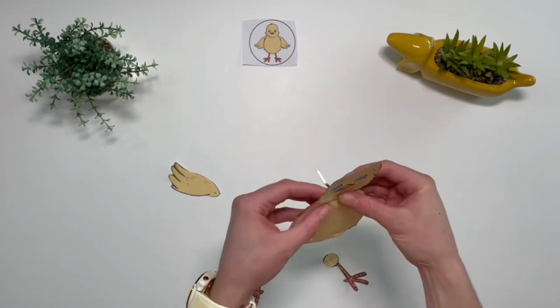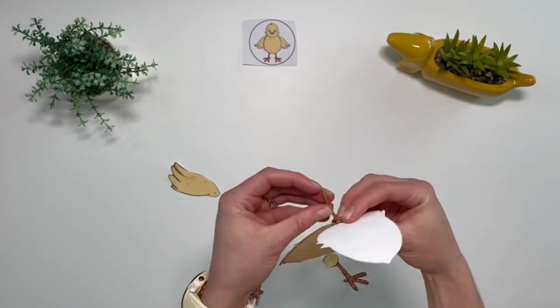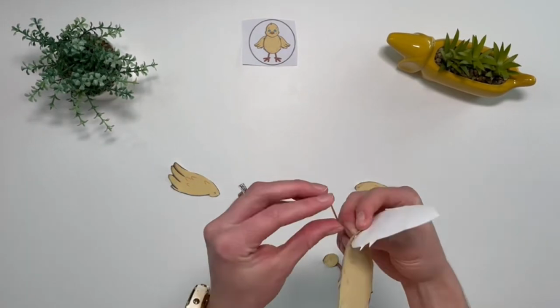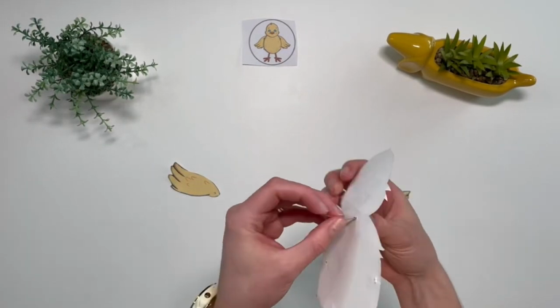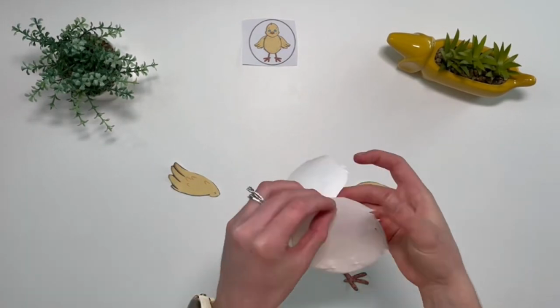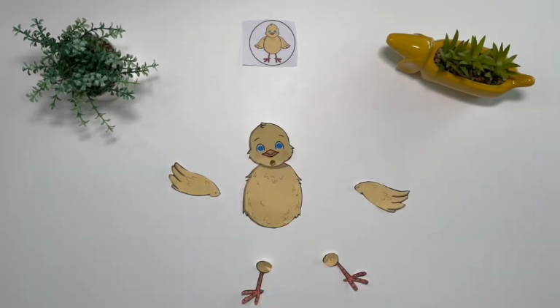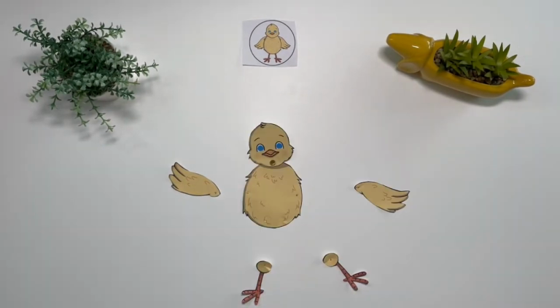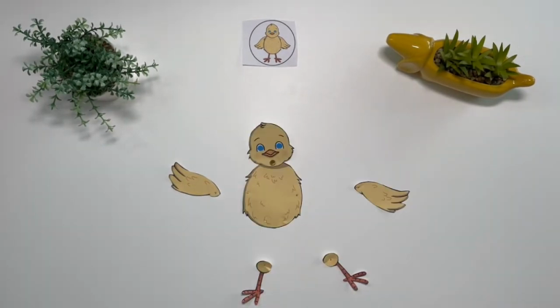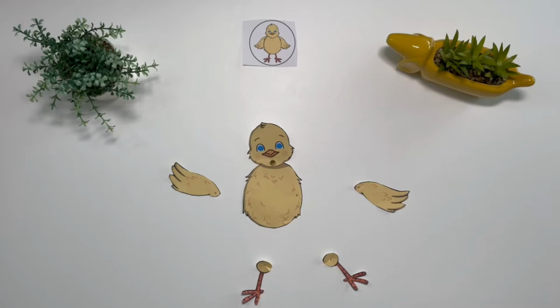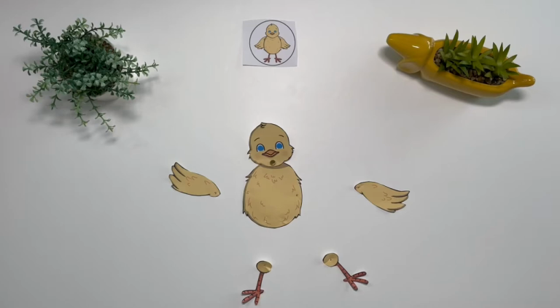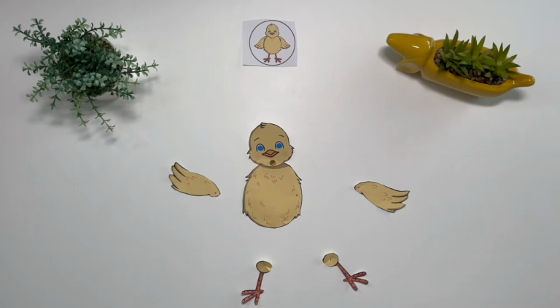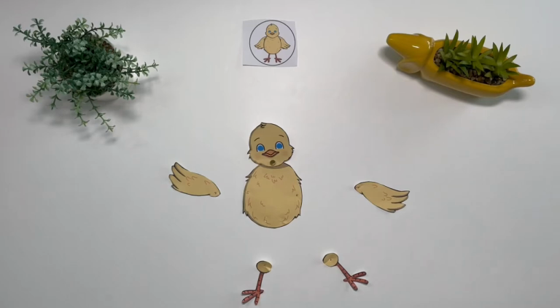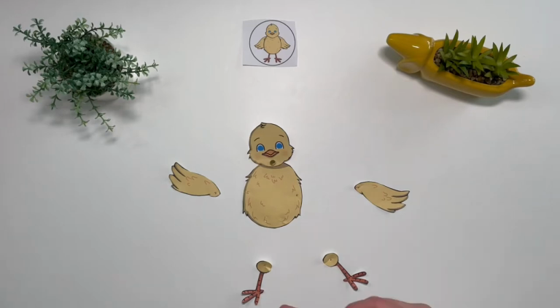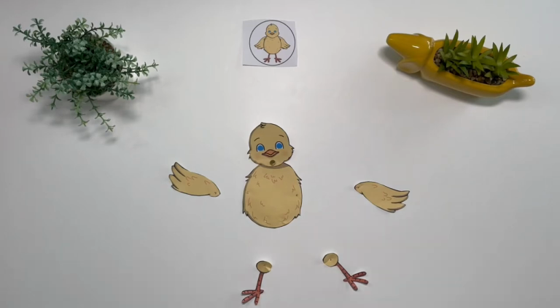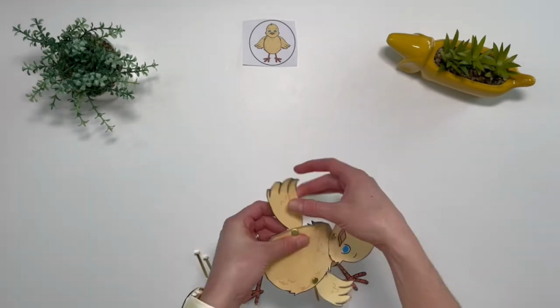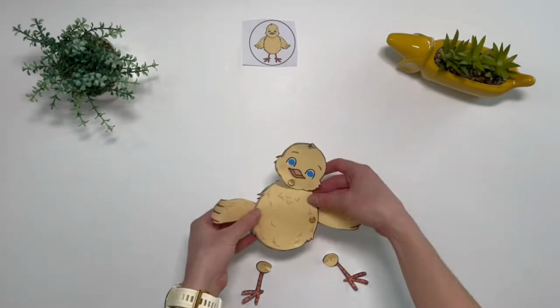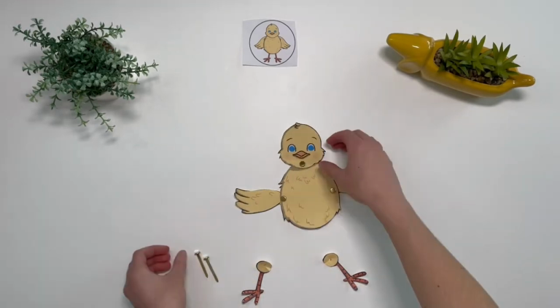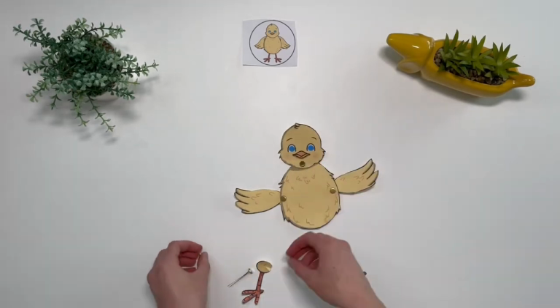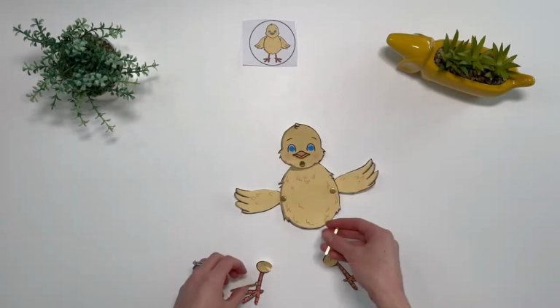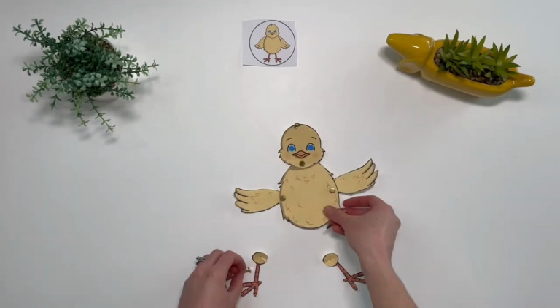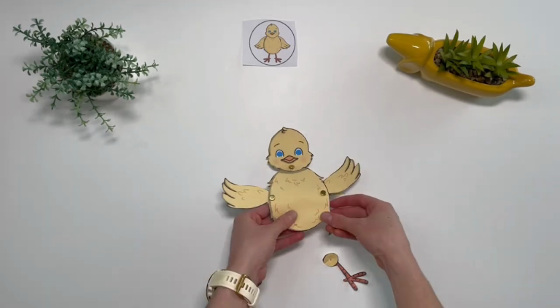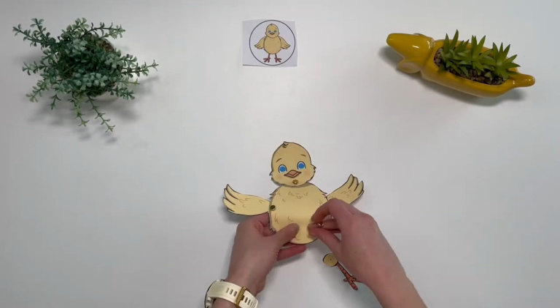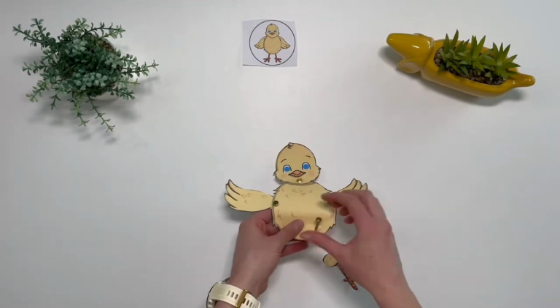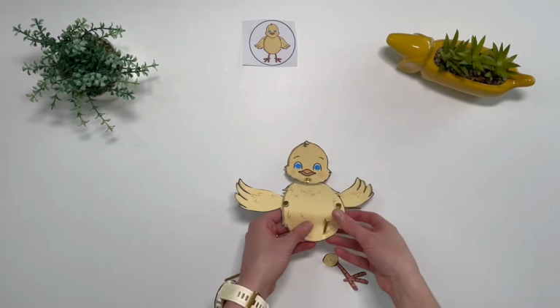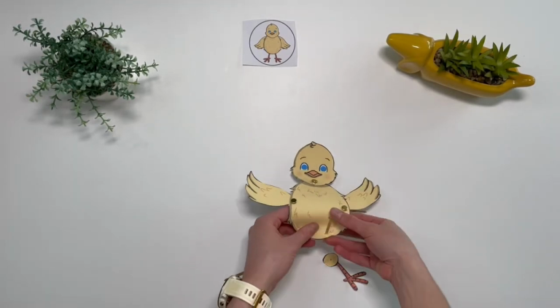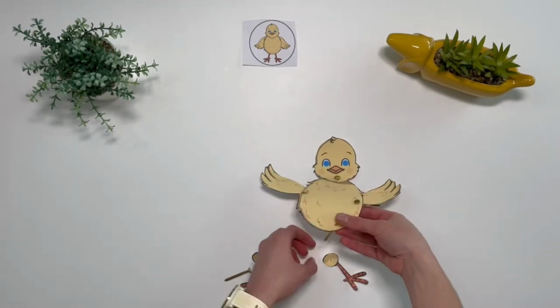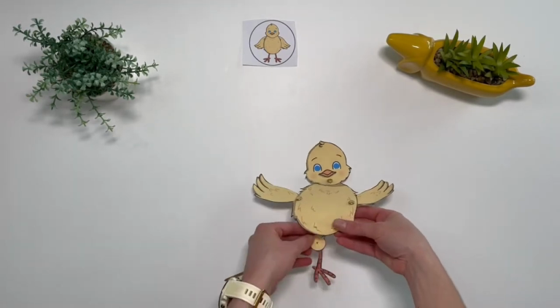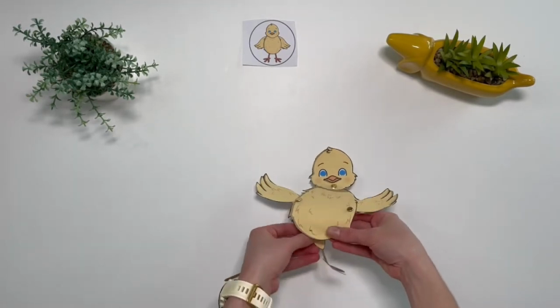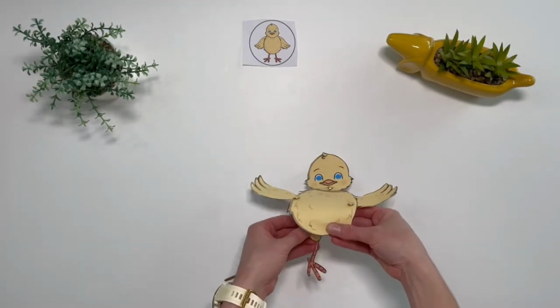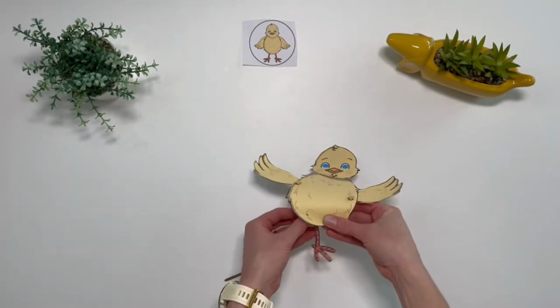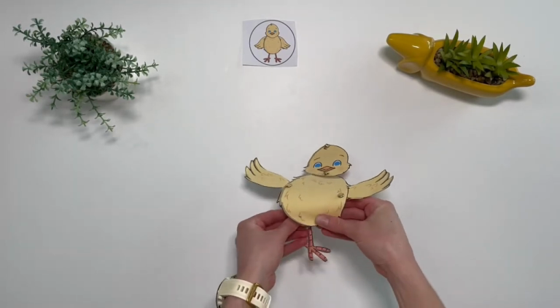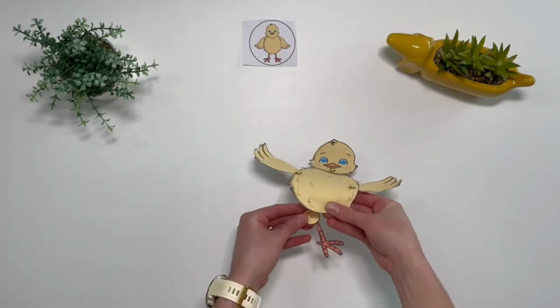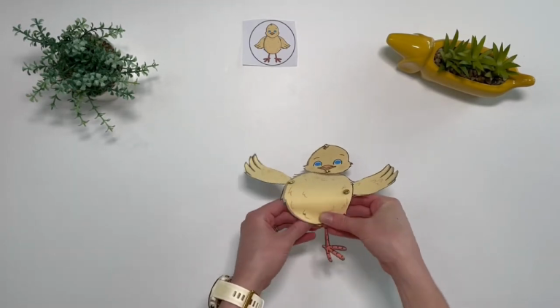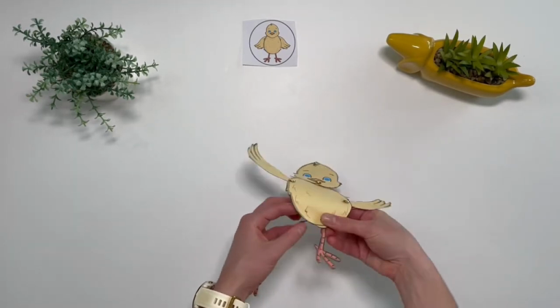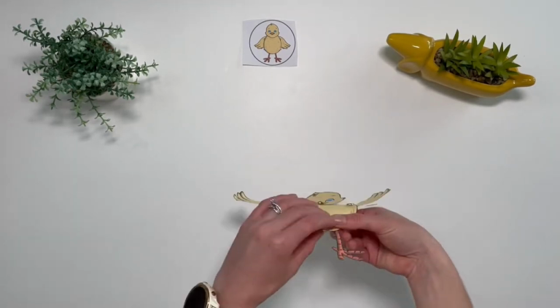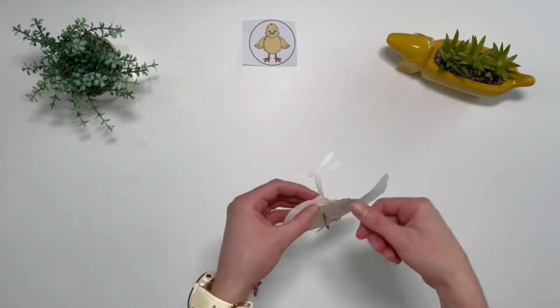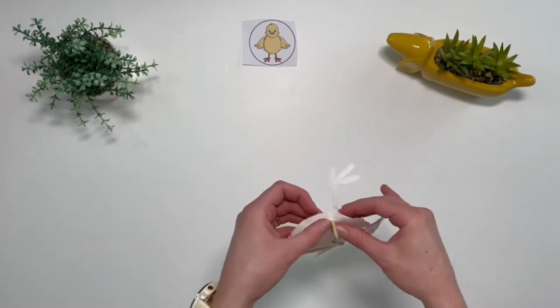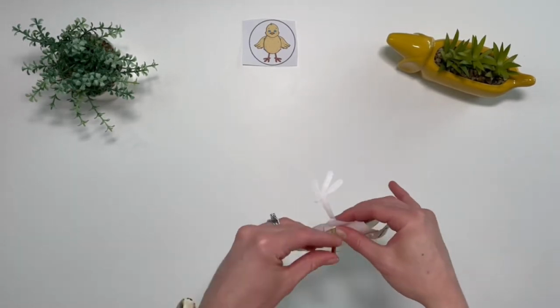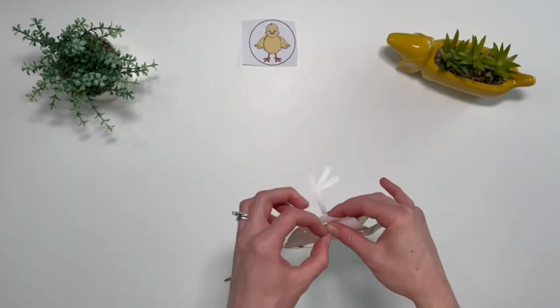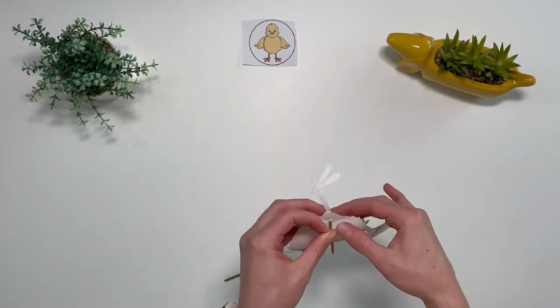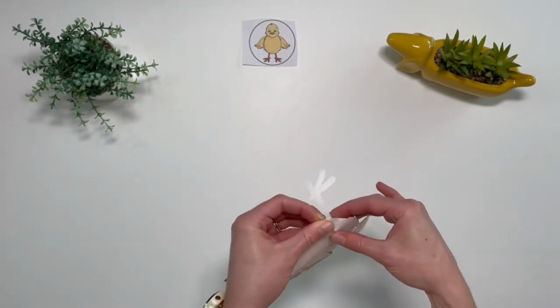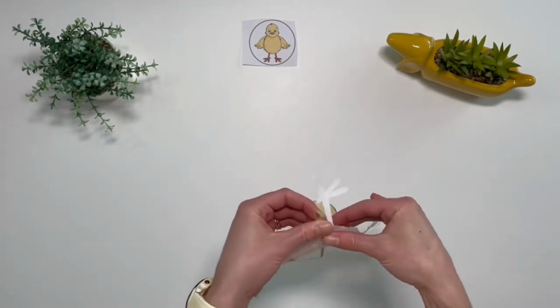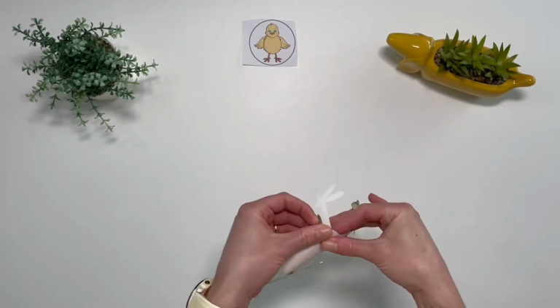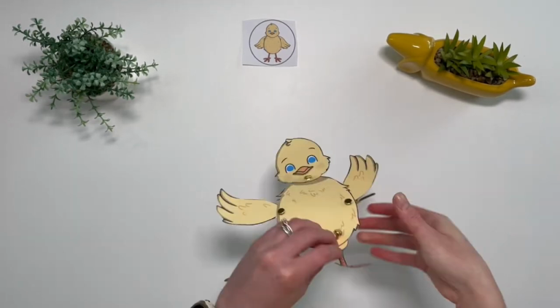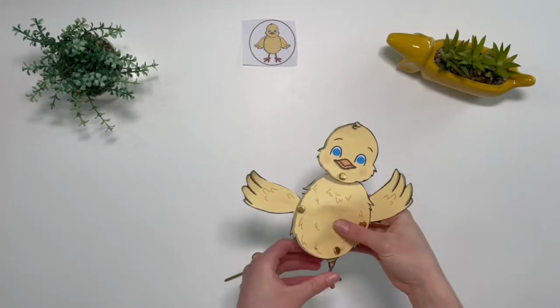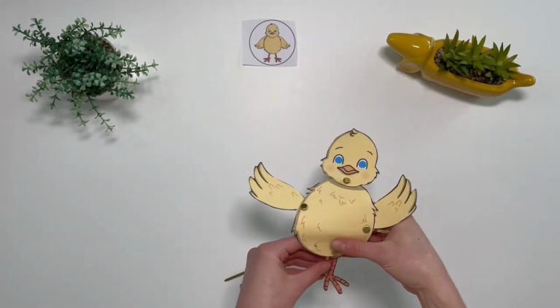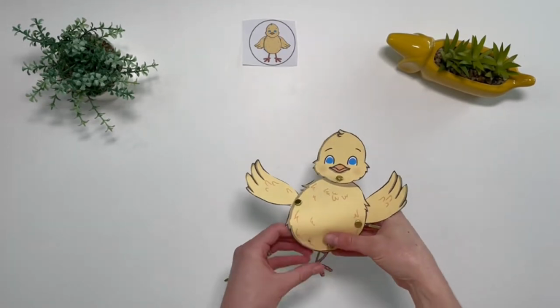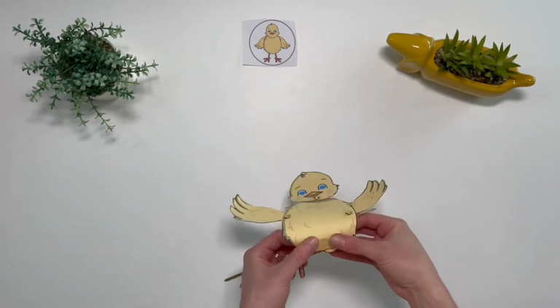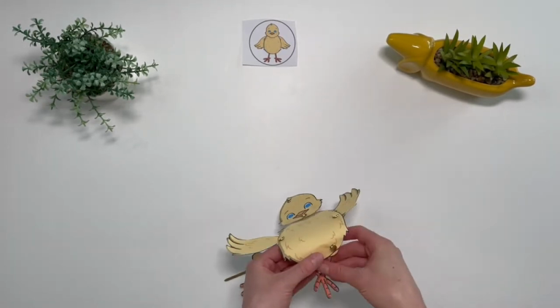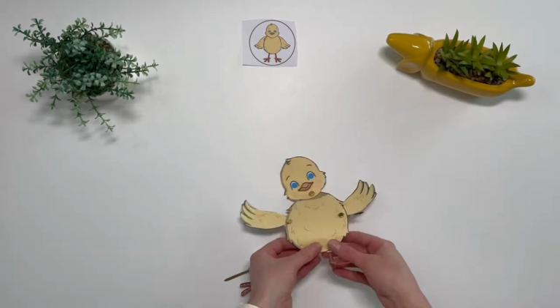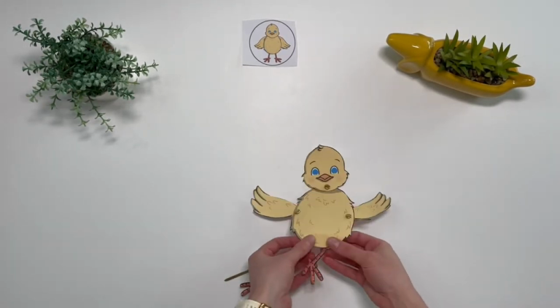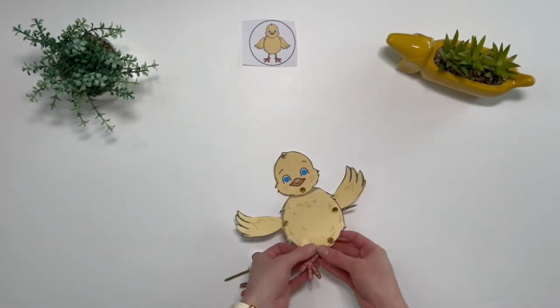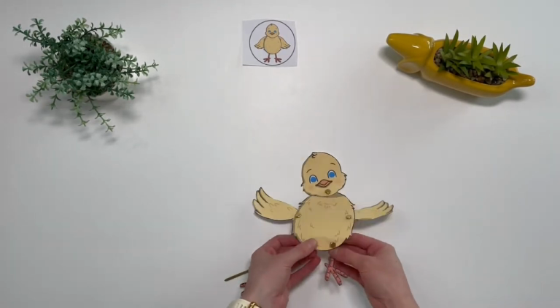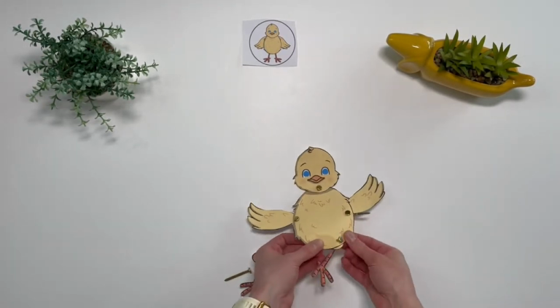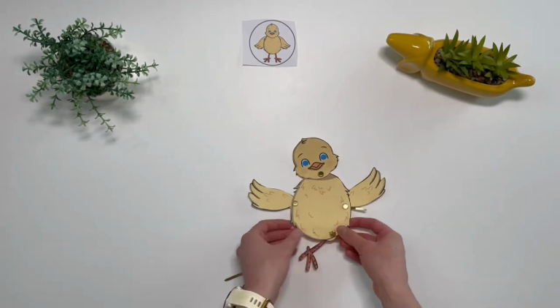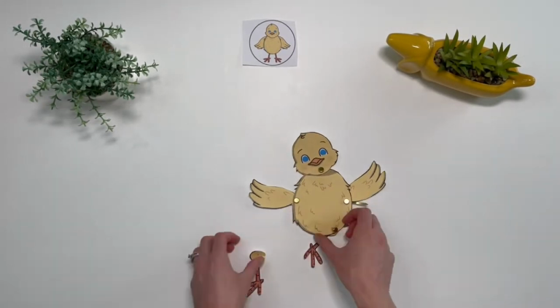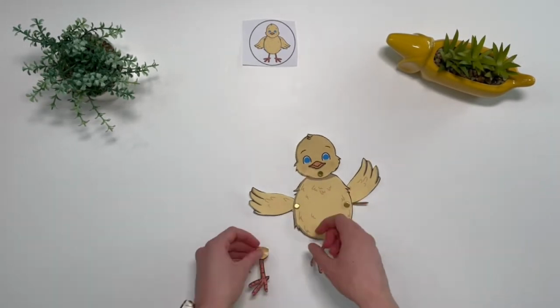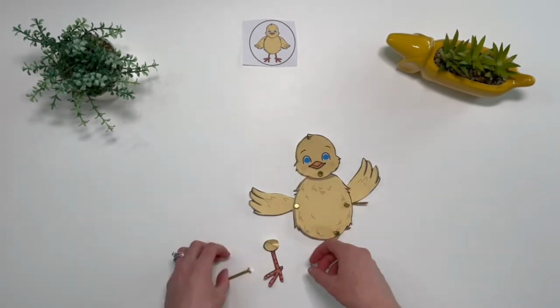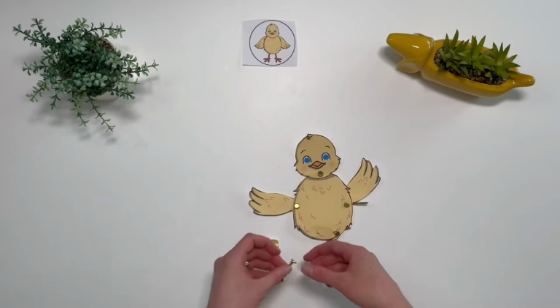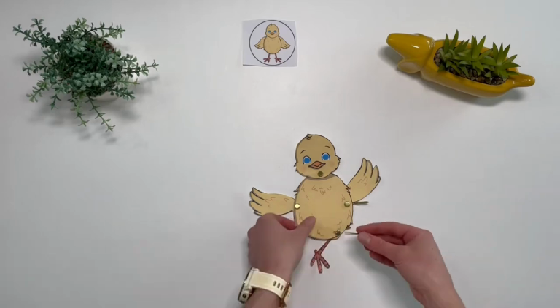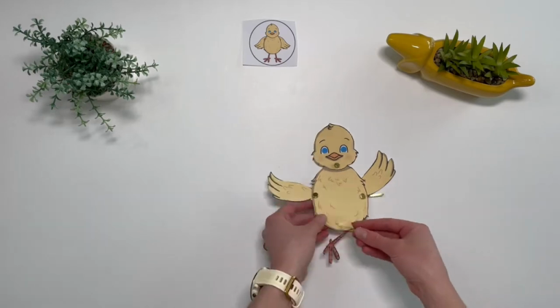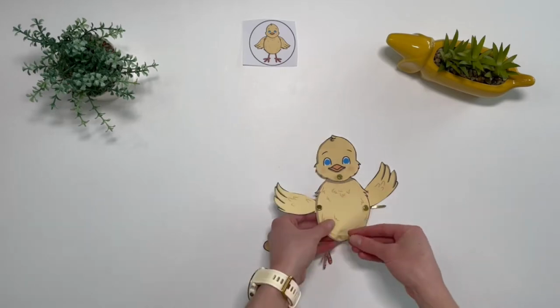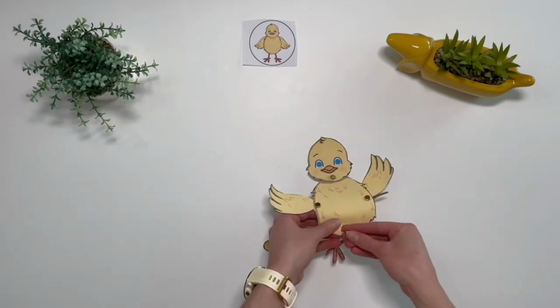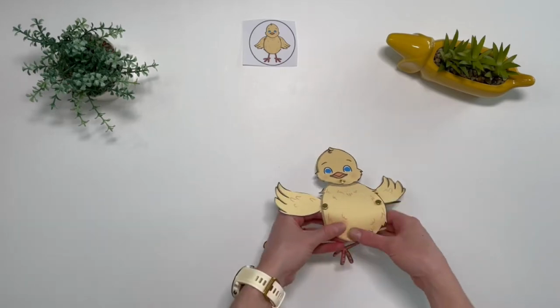Children may need some adult help and supervision when putting the split pin through, as this part can be quite tricky.